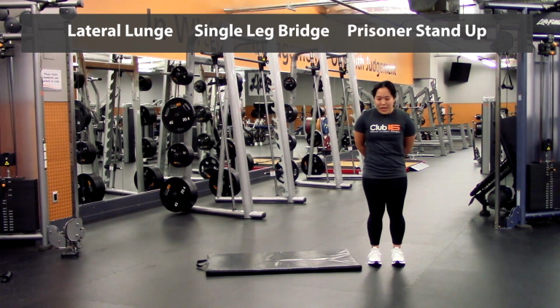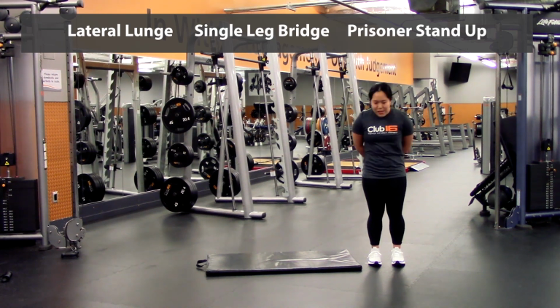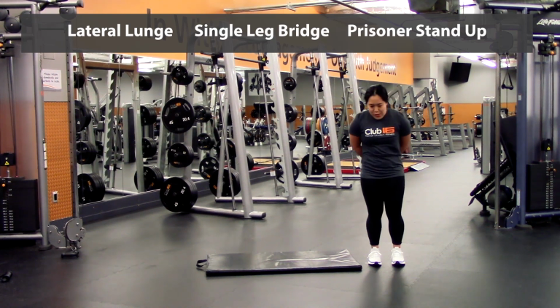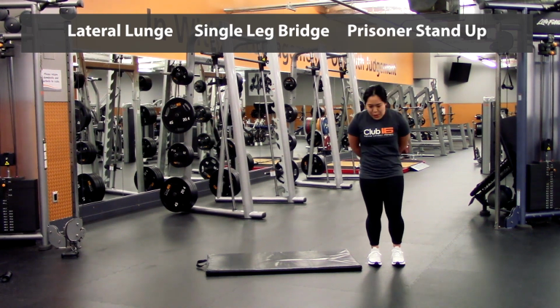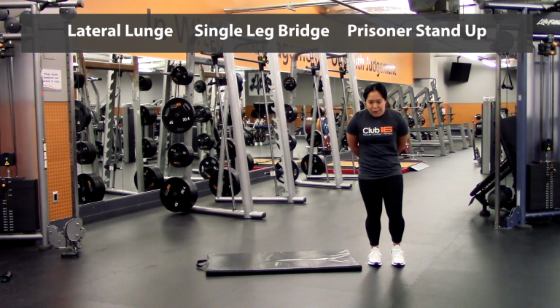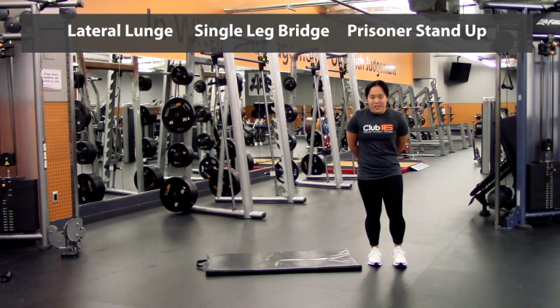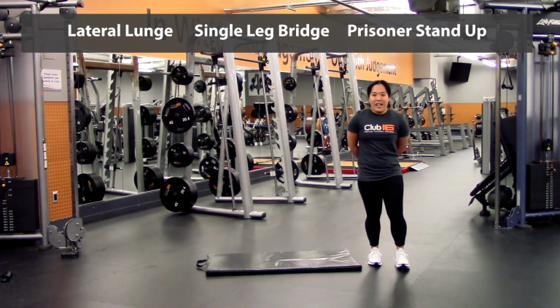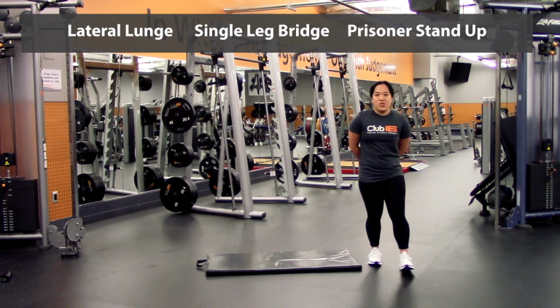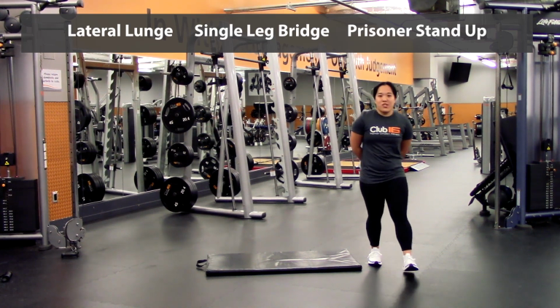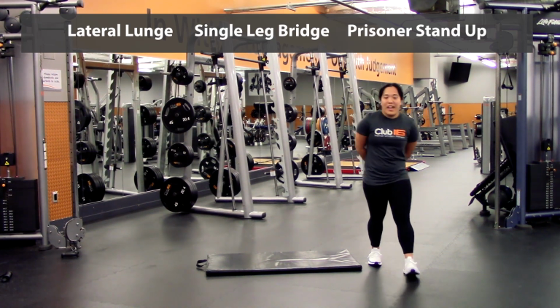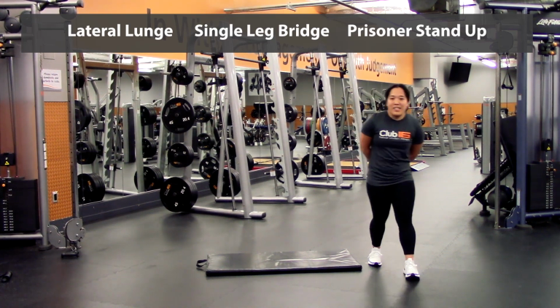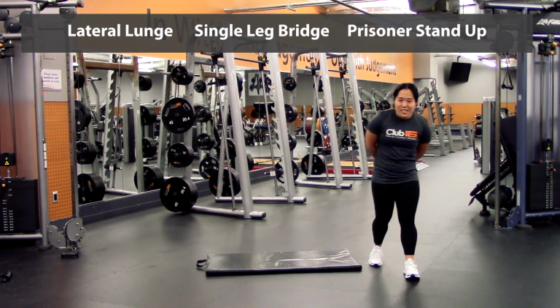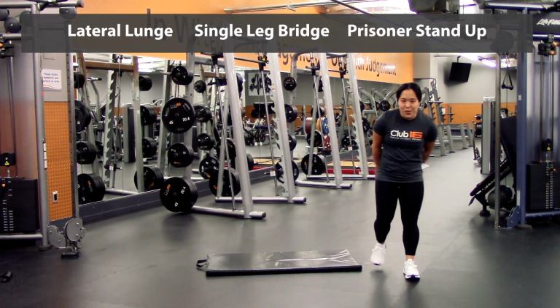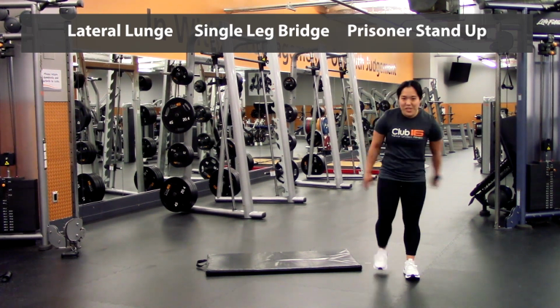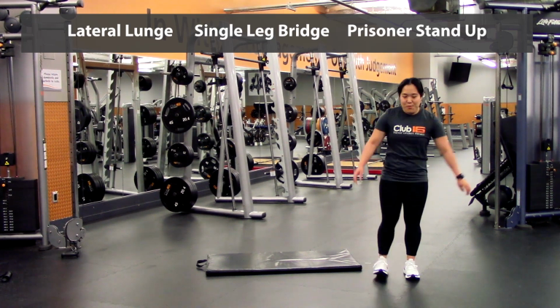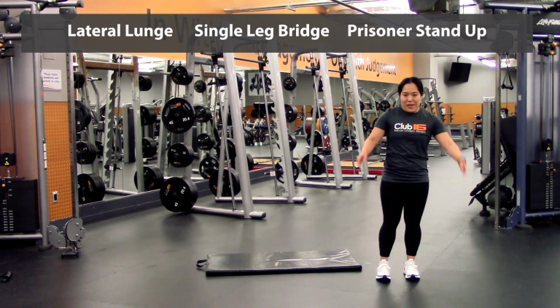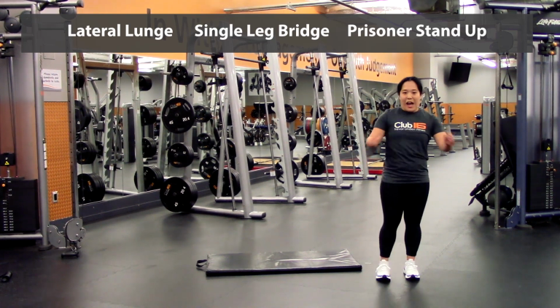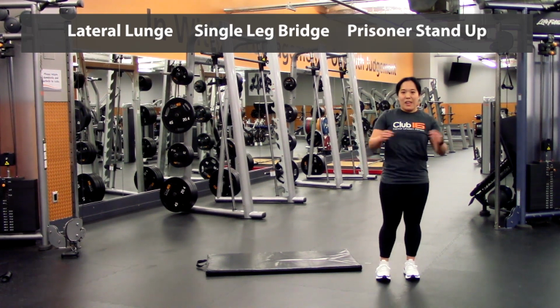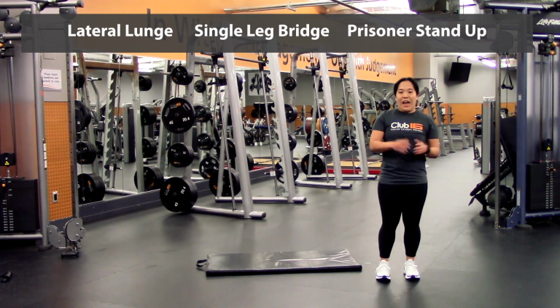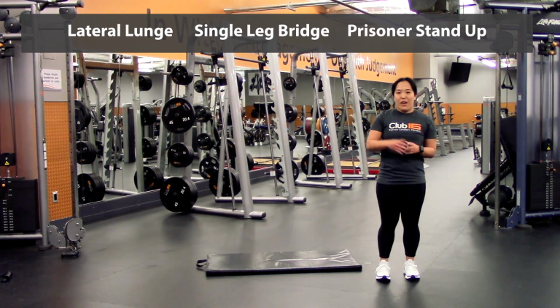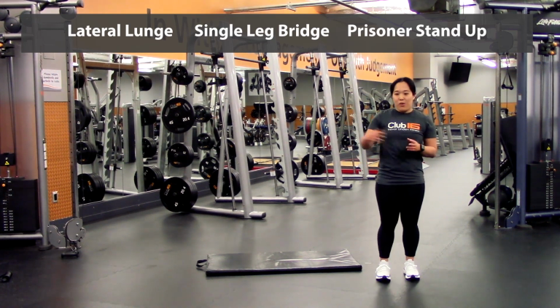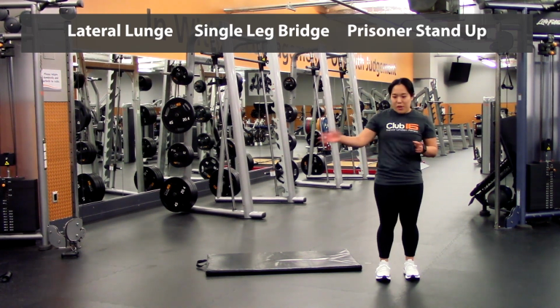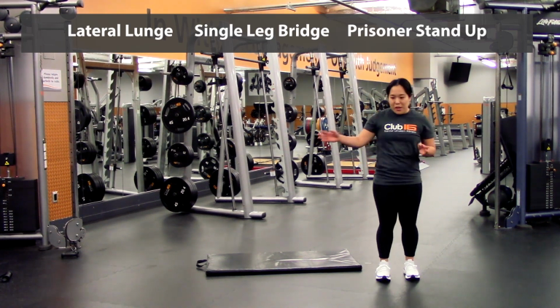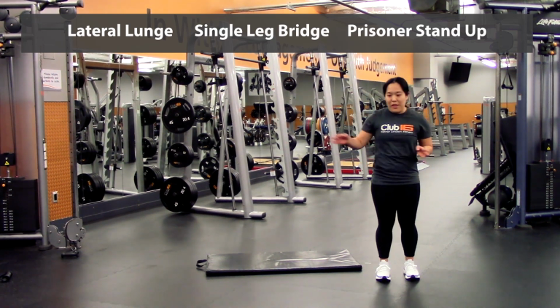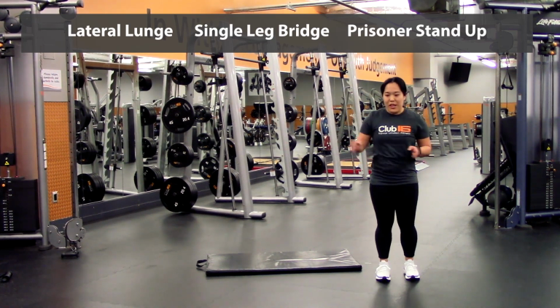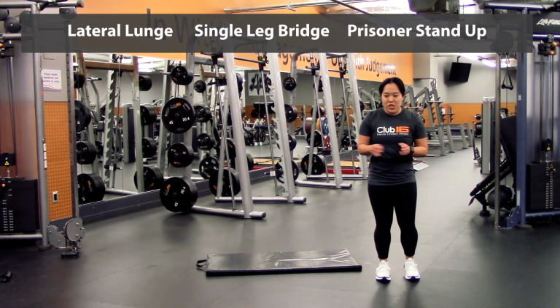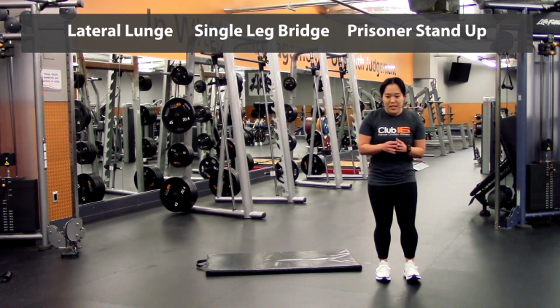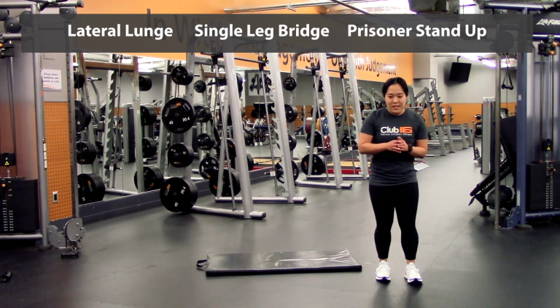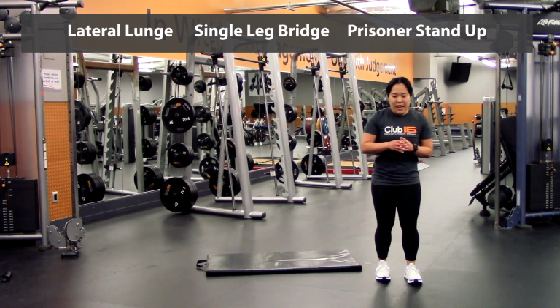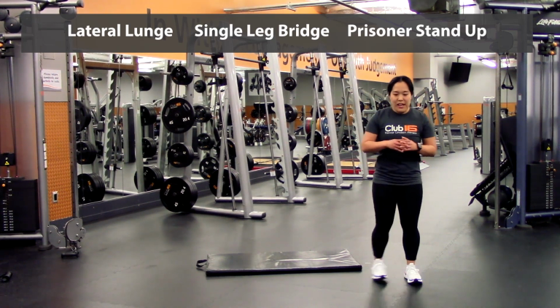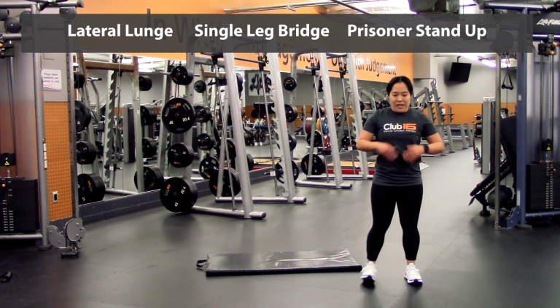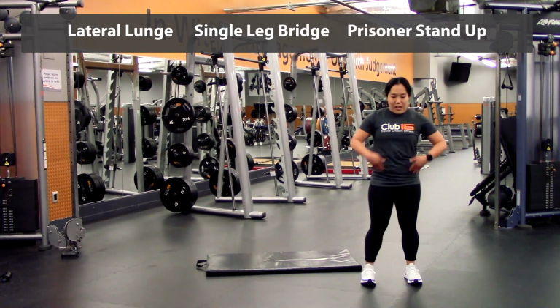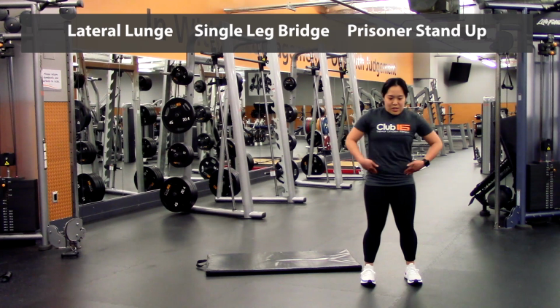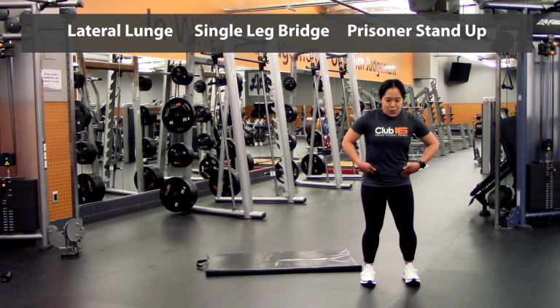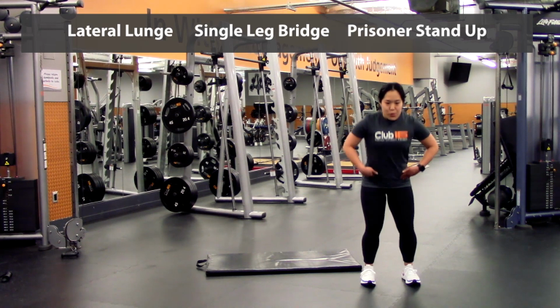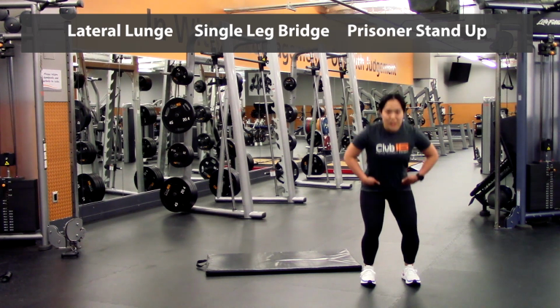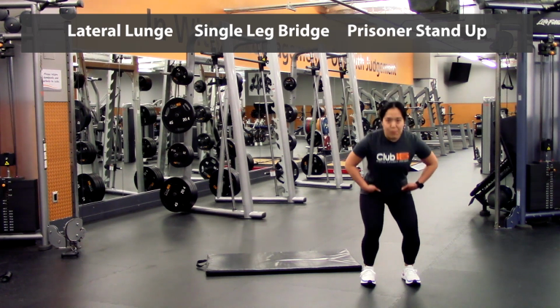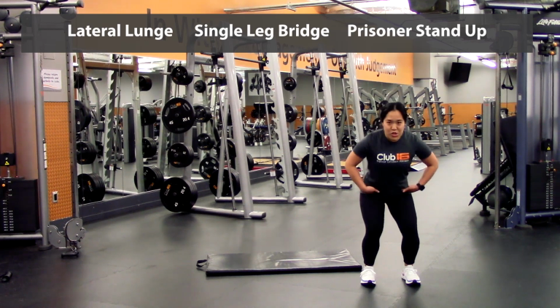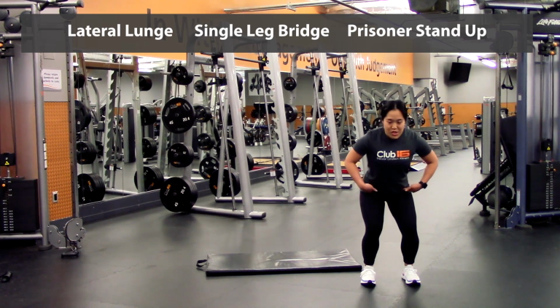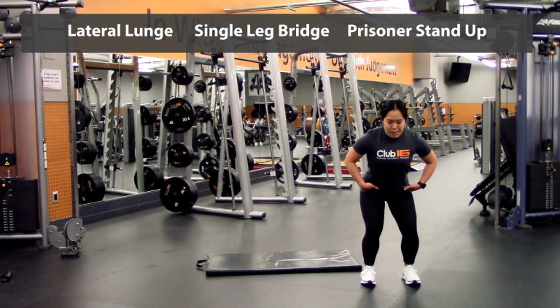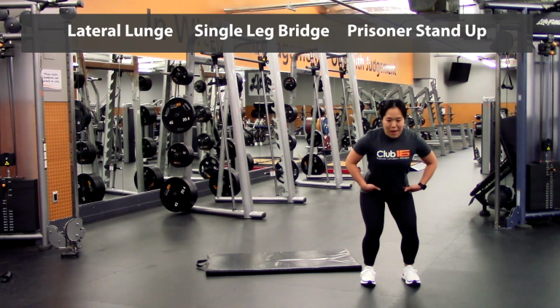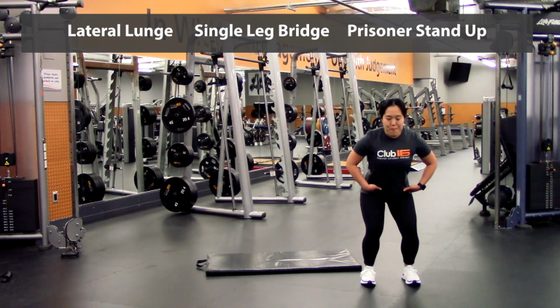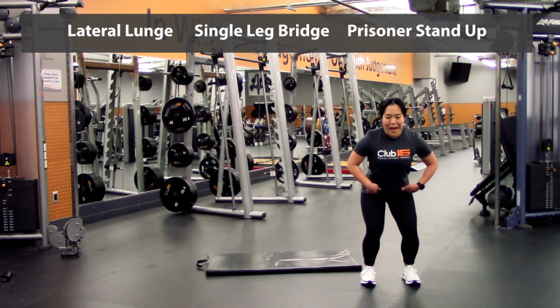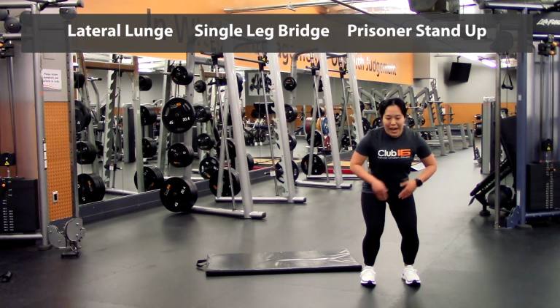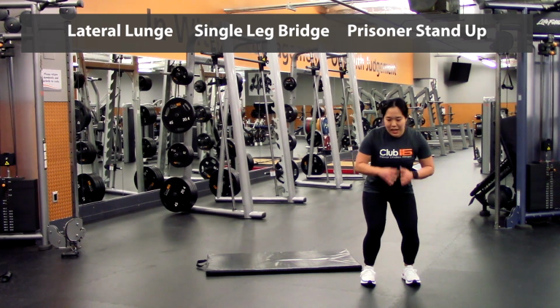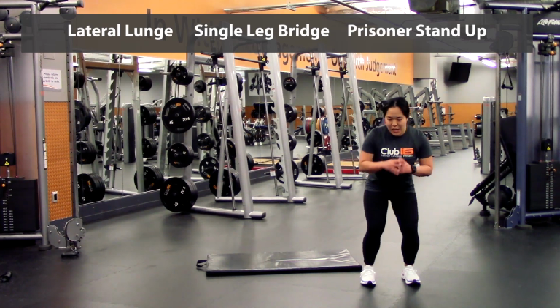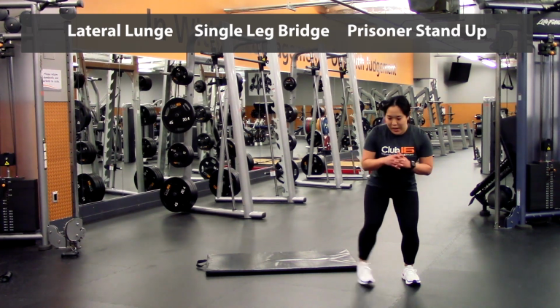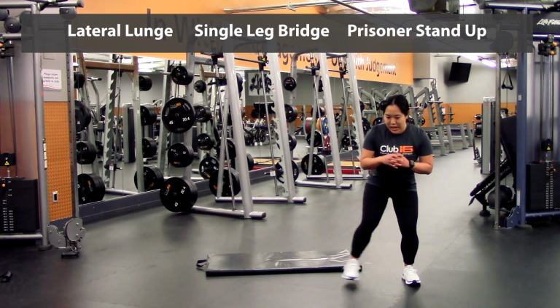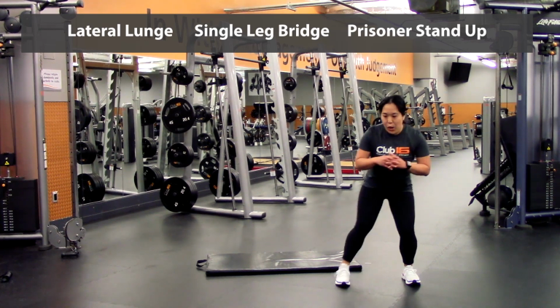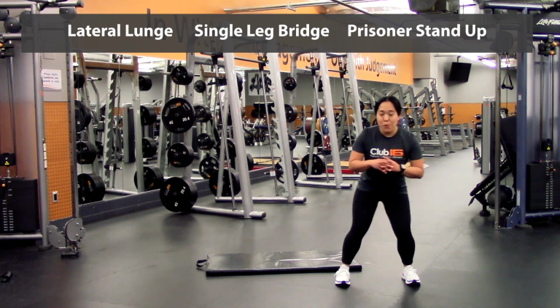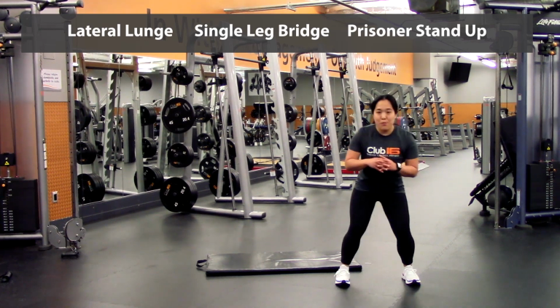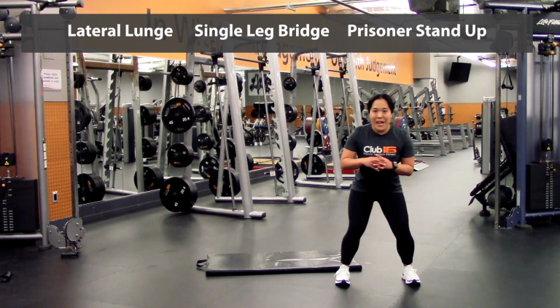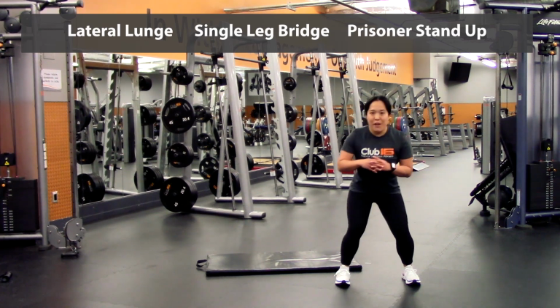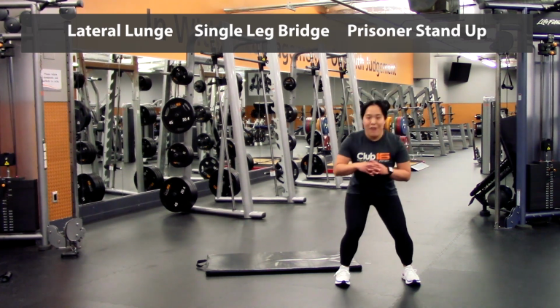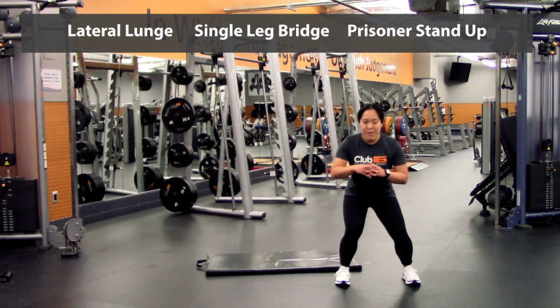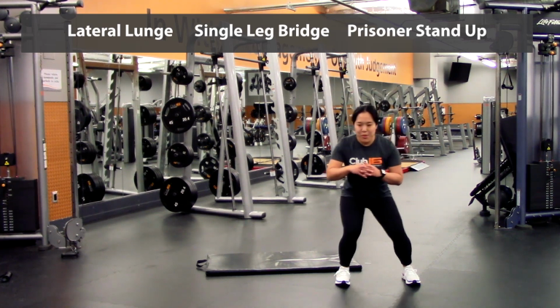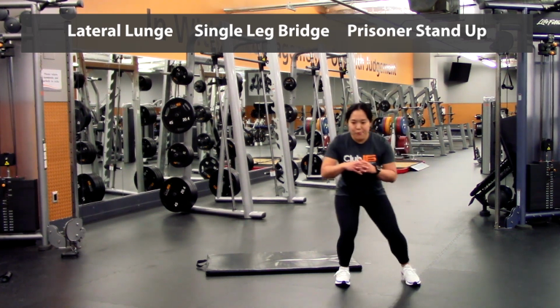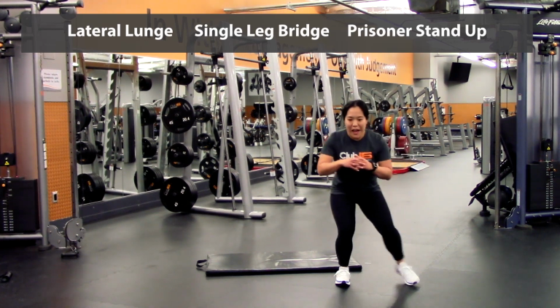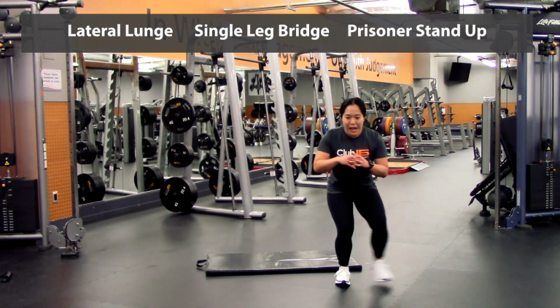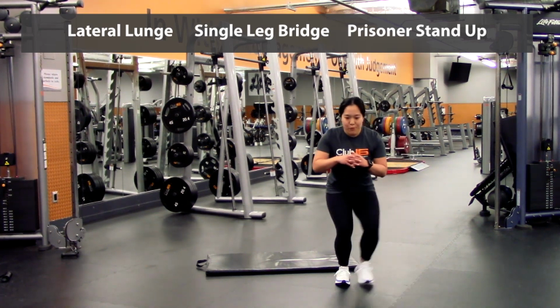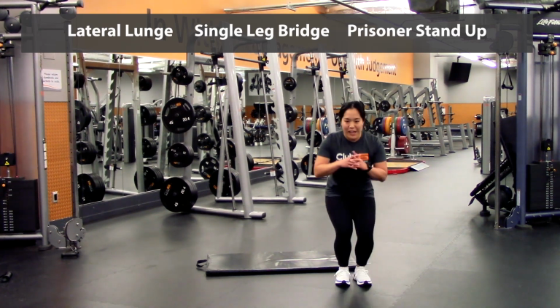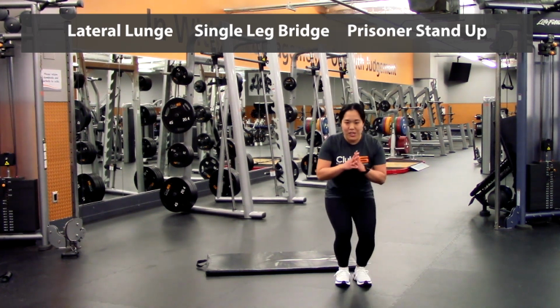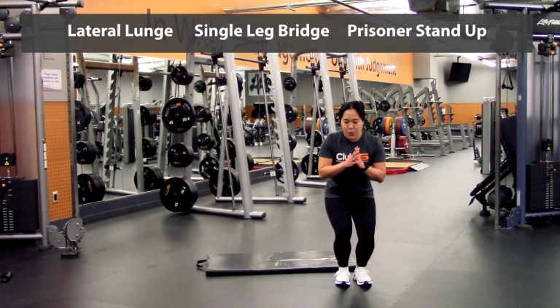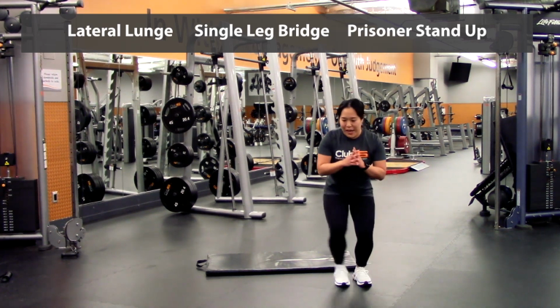So the first exercise is going to be a lateral lunge to the side, really pushing the bum back. You're going to go ten reps, so five each way.